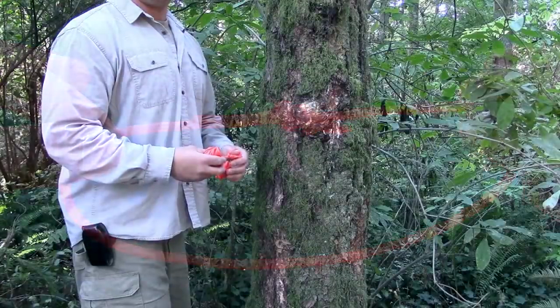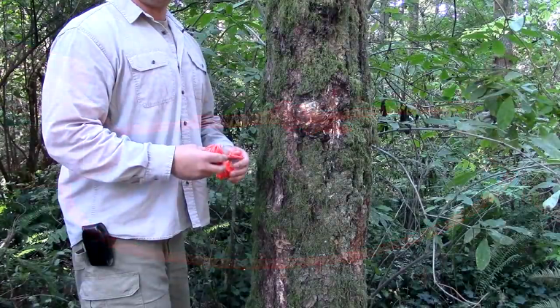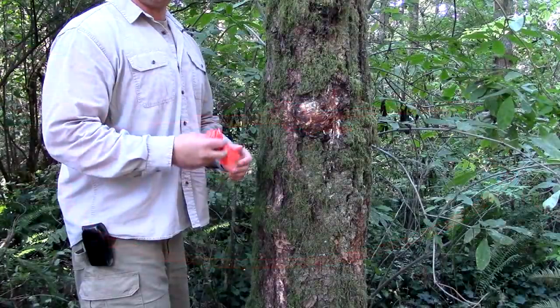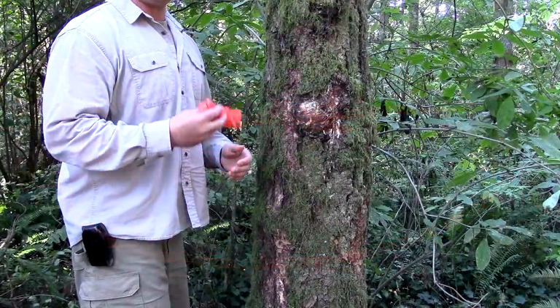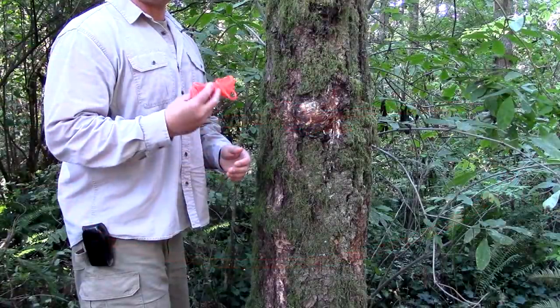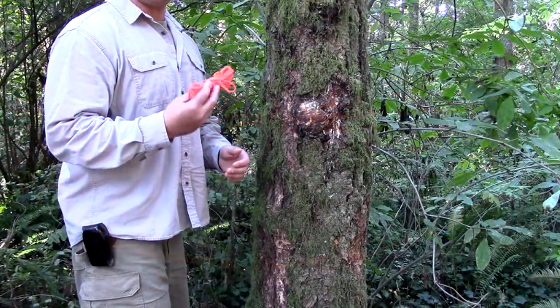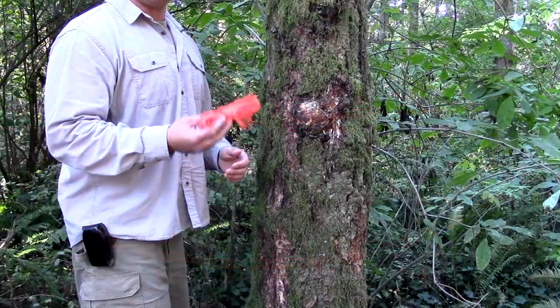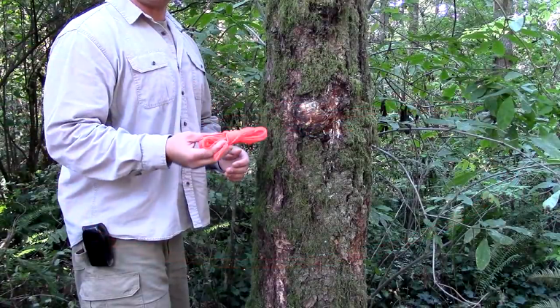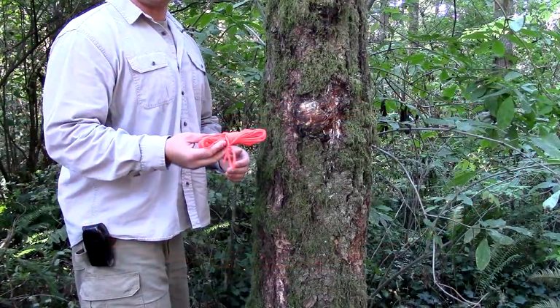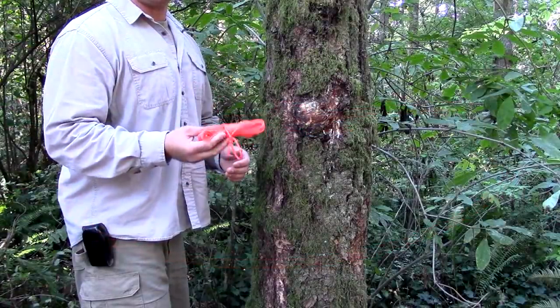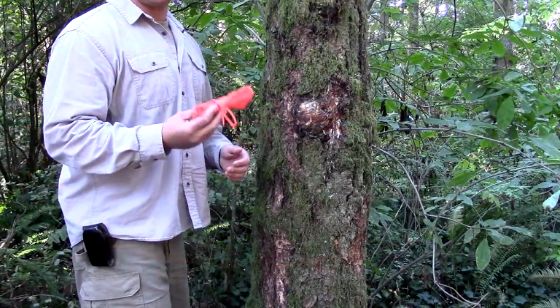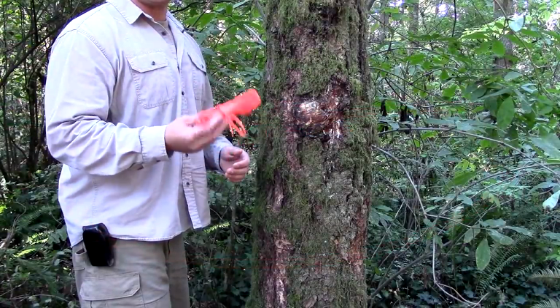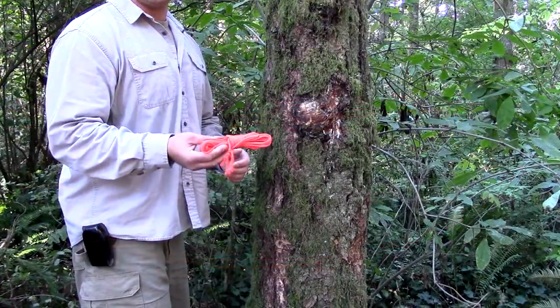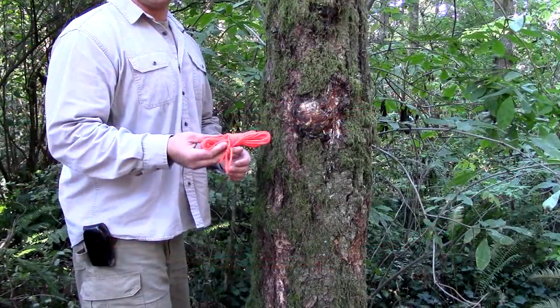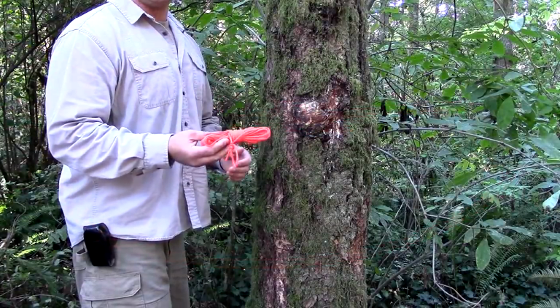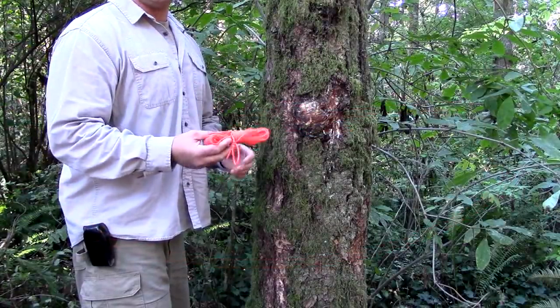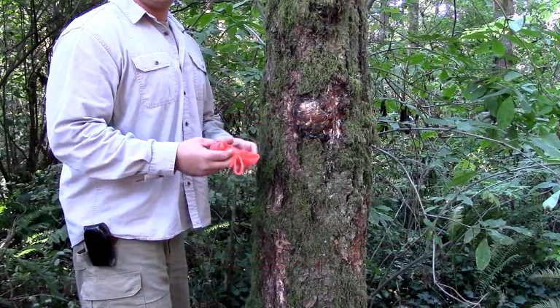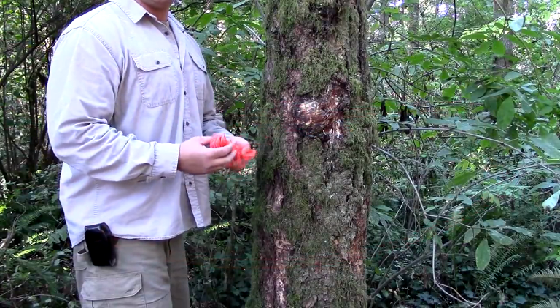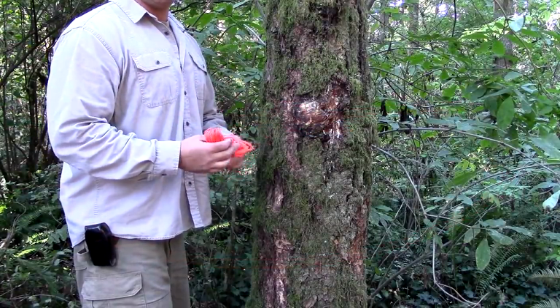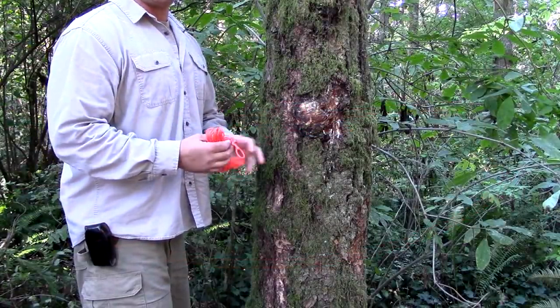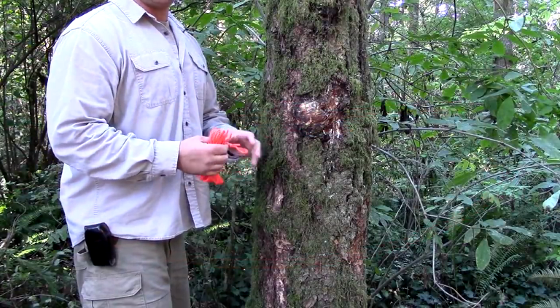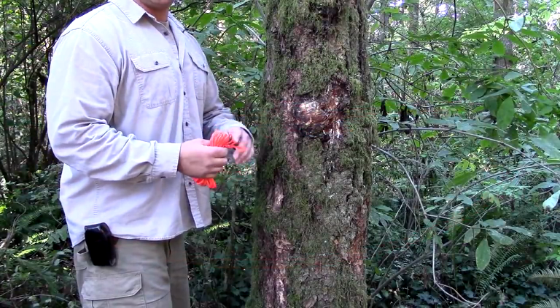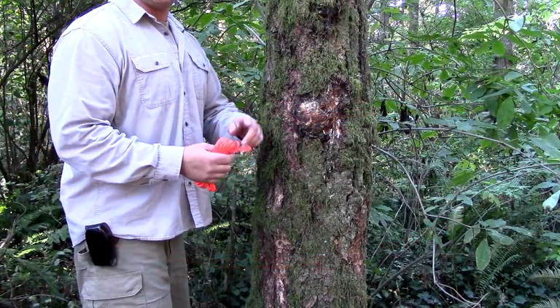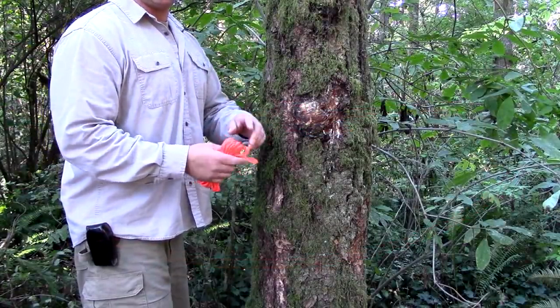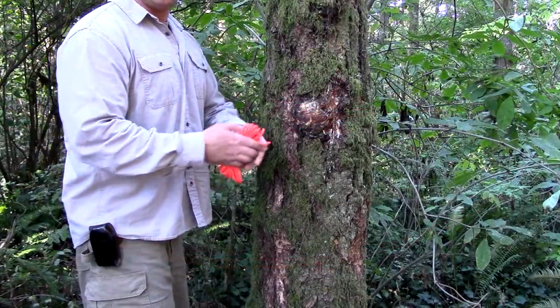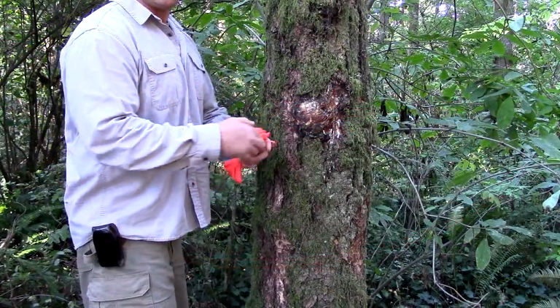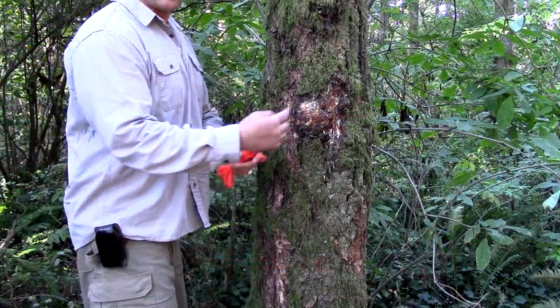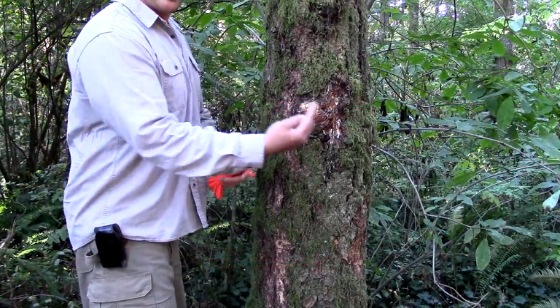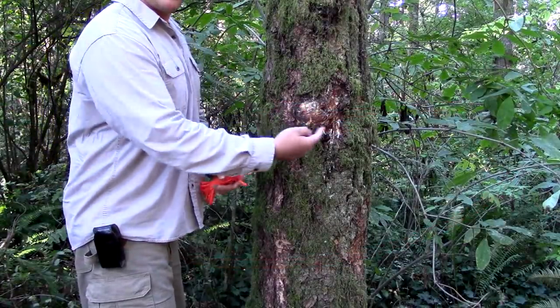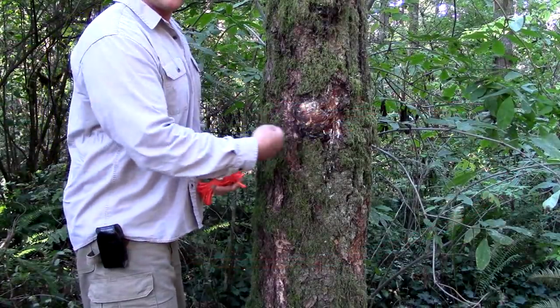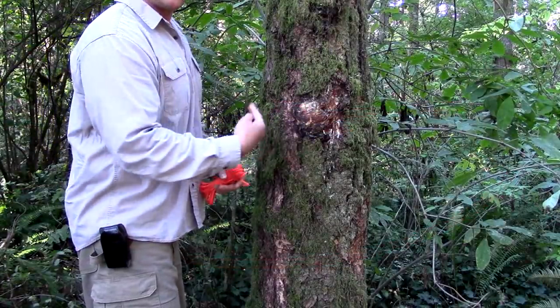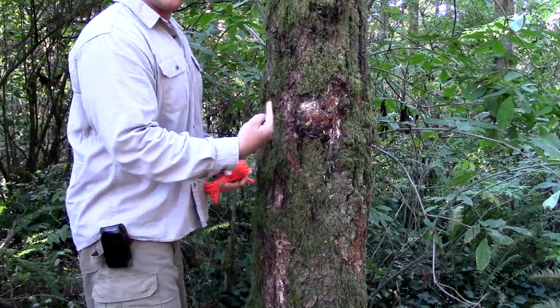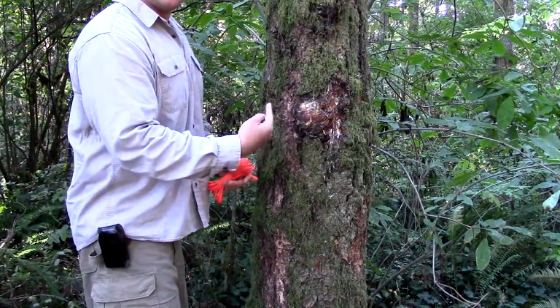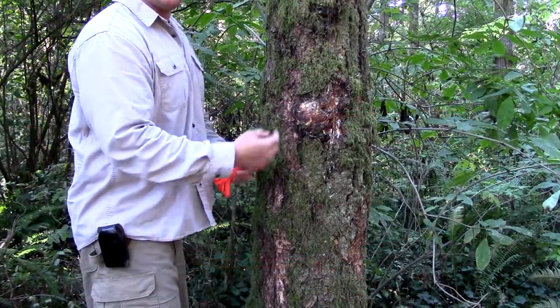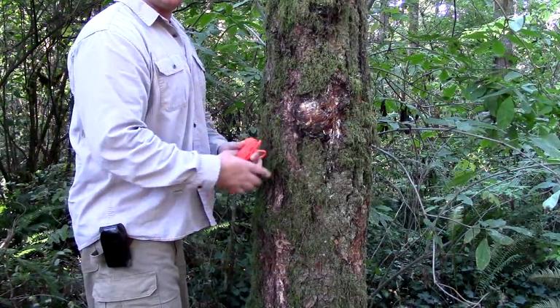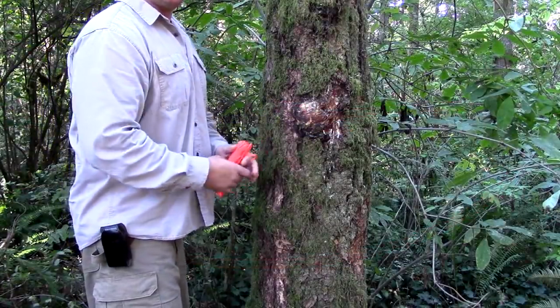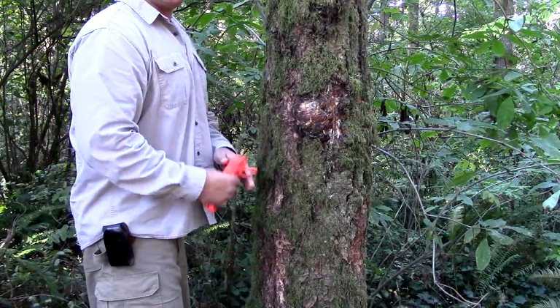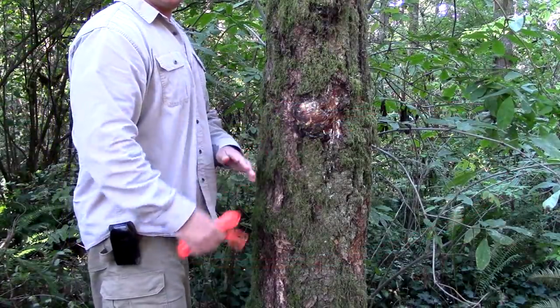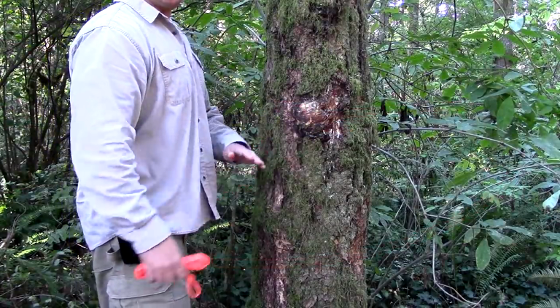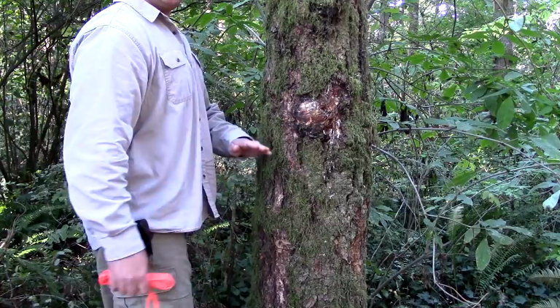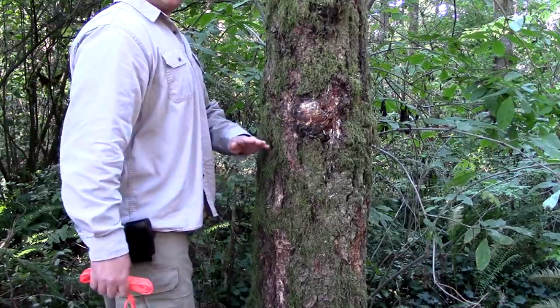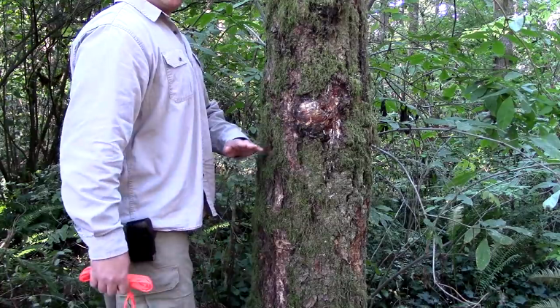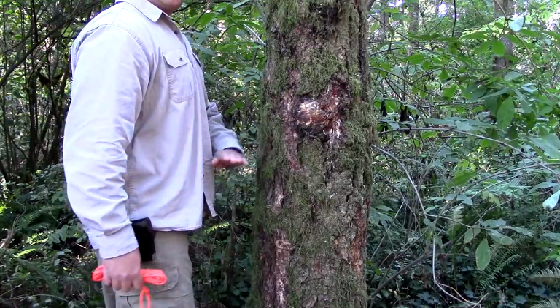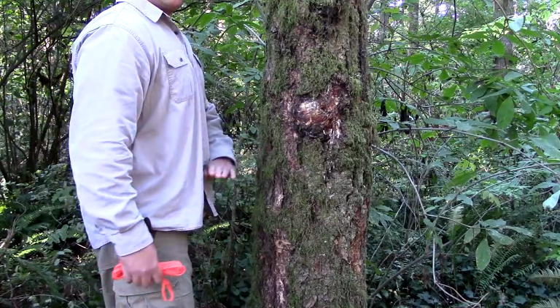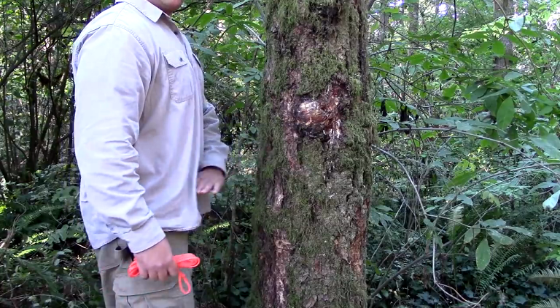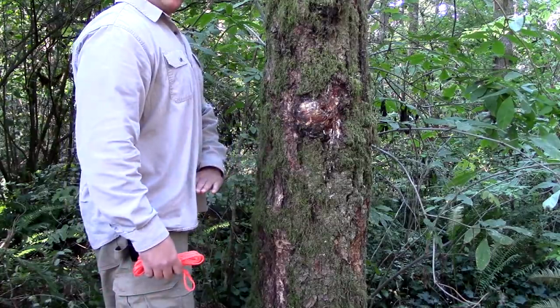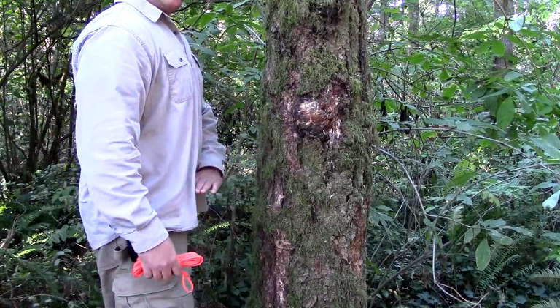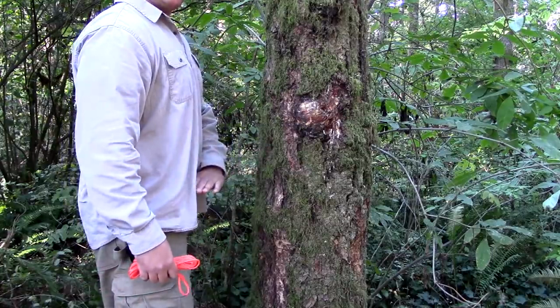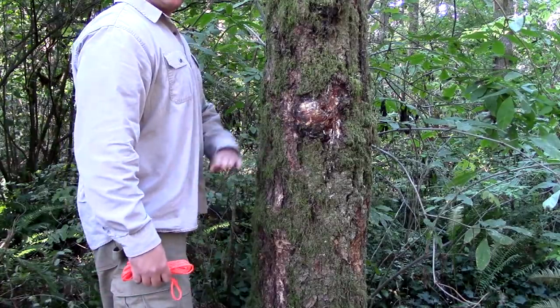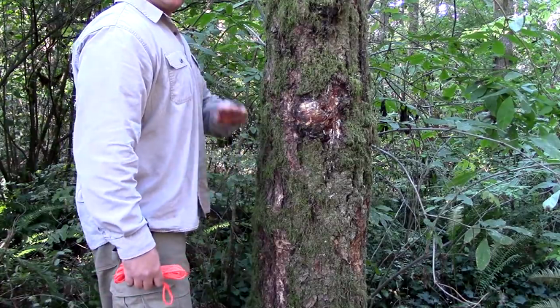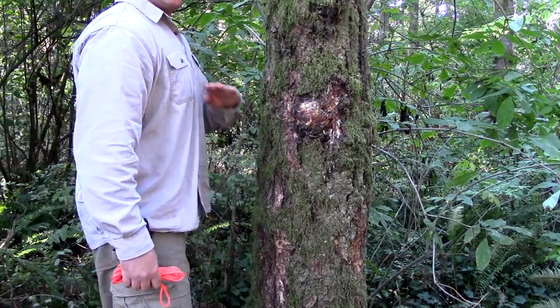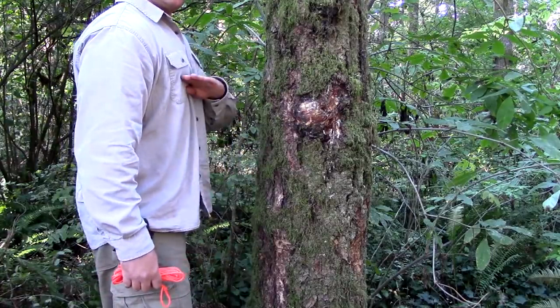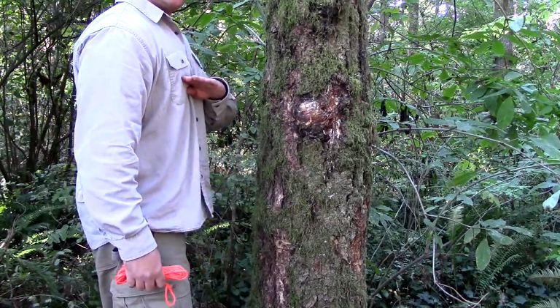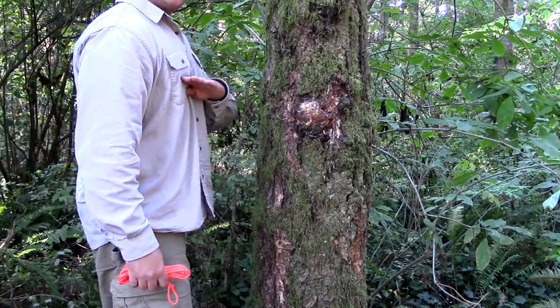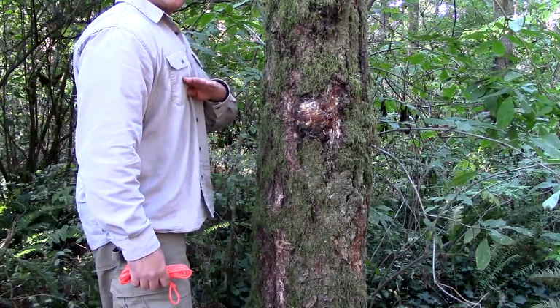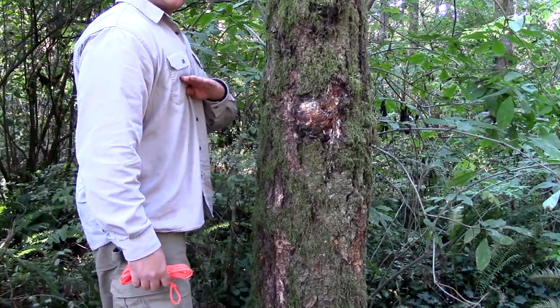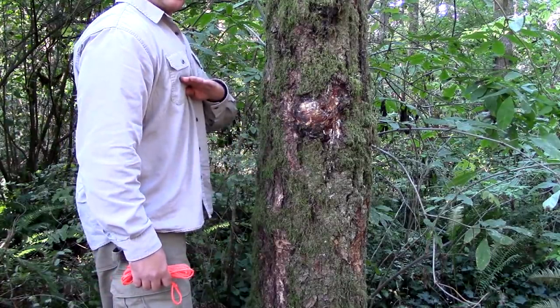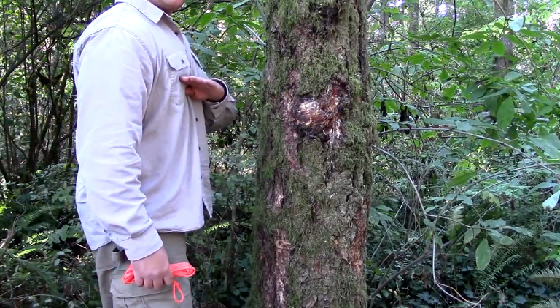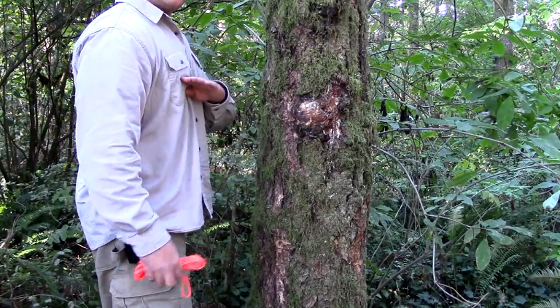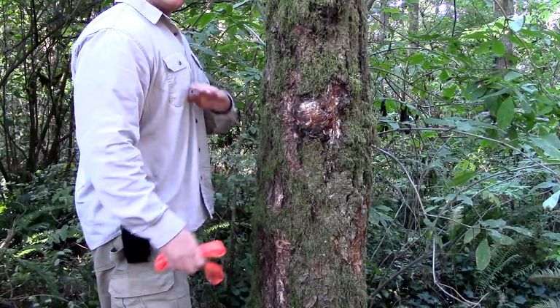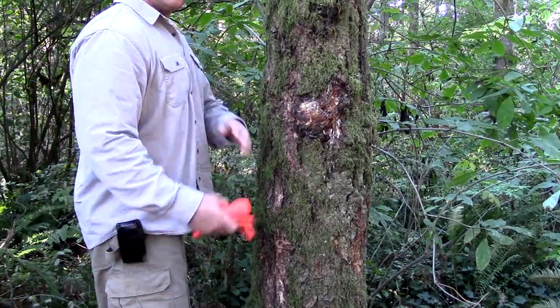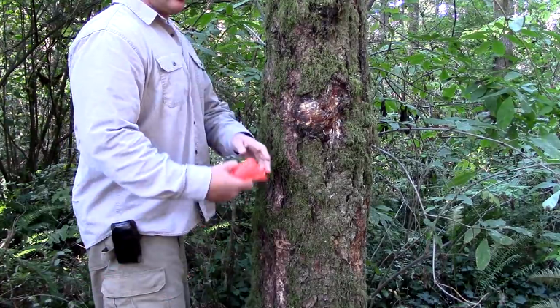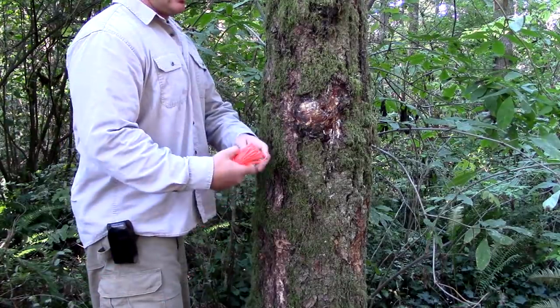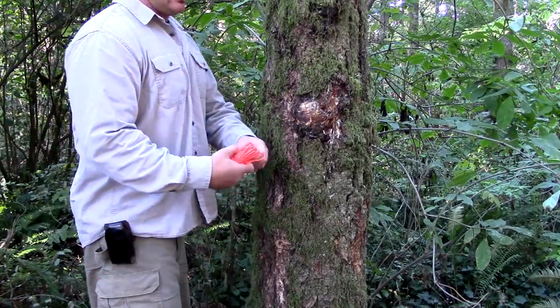I'm going to take my paracord ridge line and I'm going to go around this tree. I want to do it anywhere from waist to chest height.